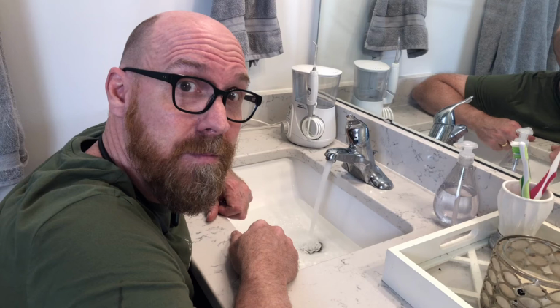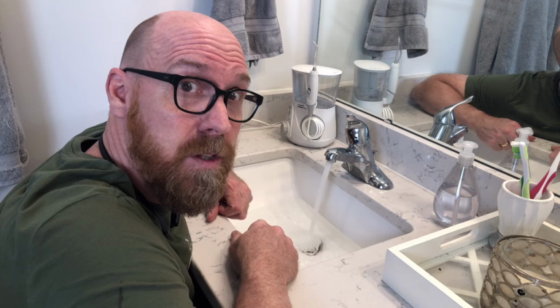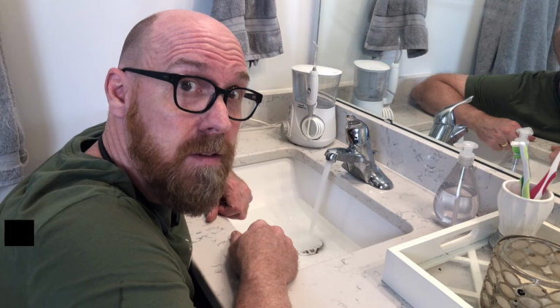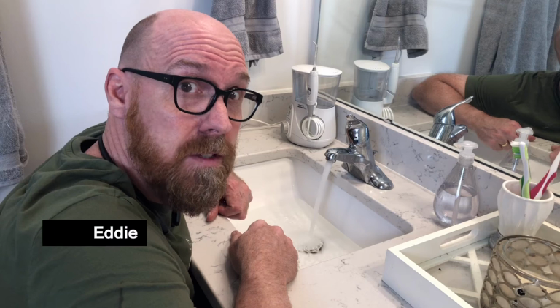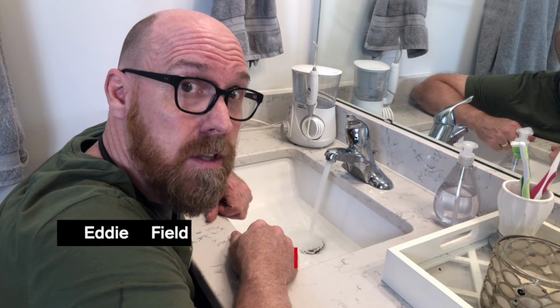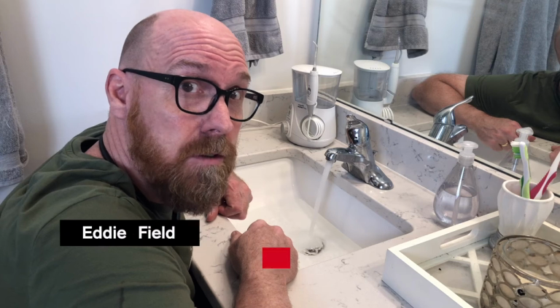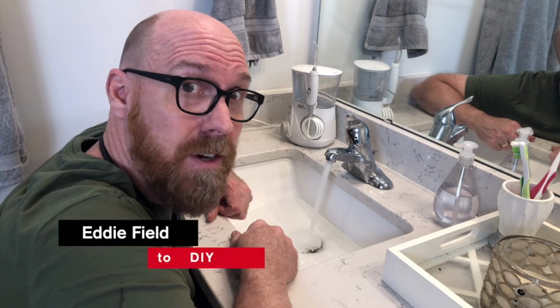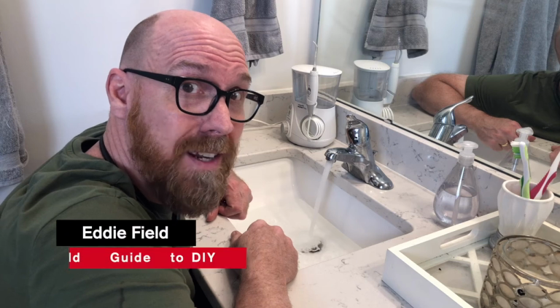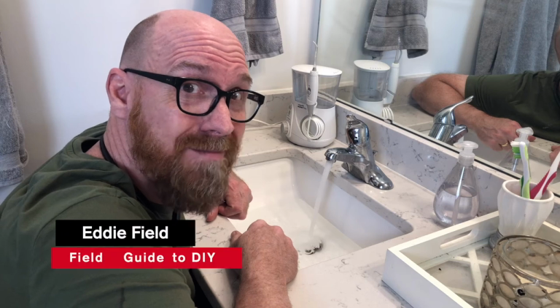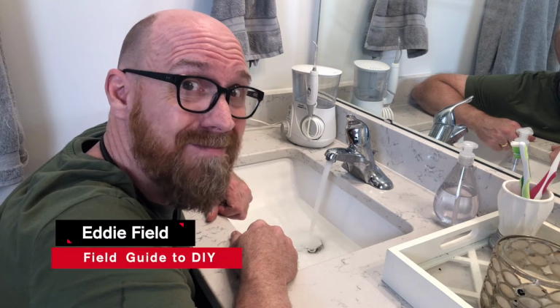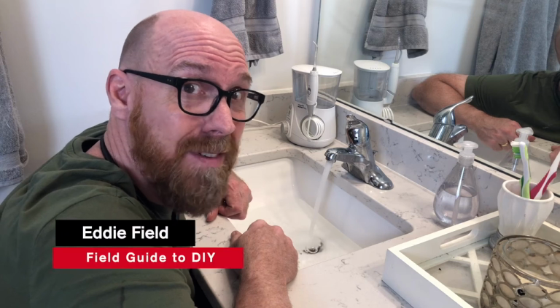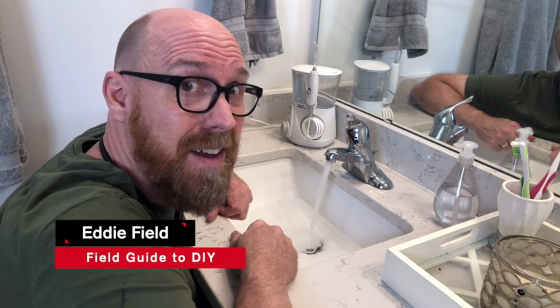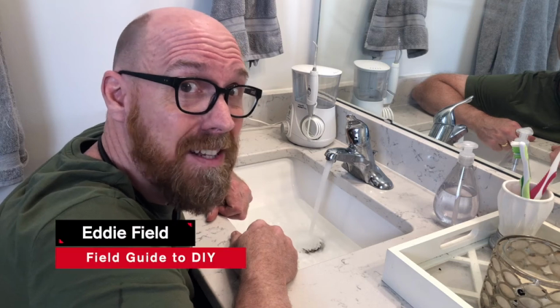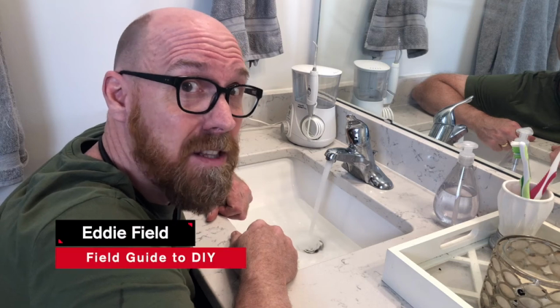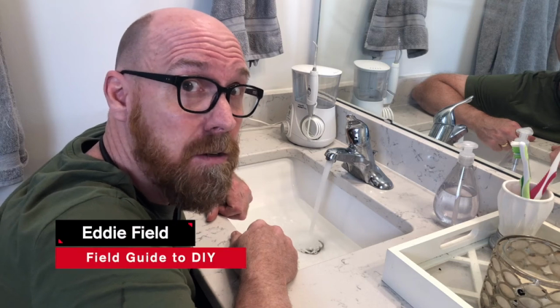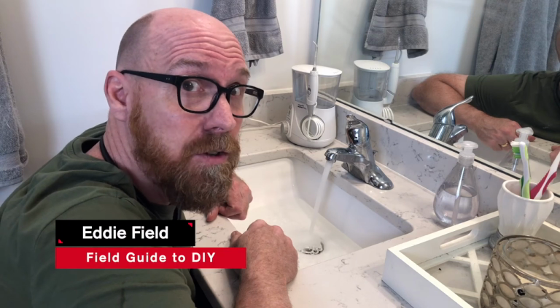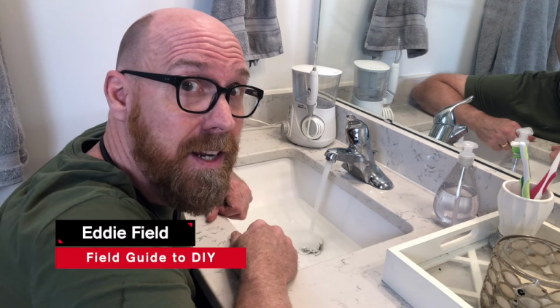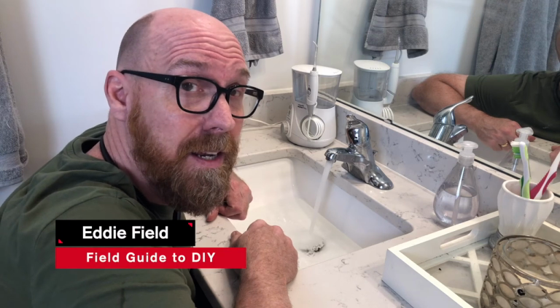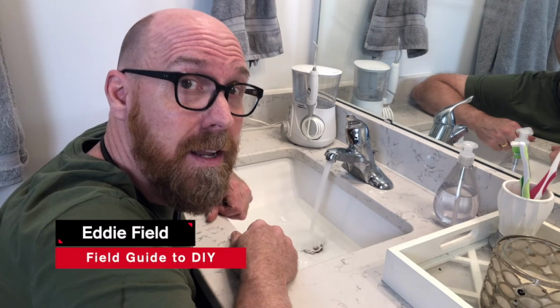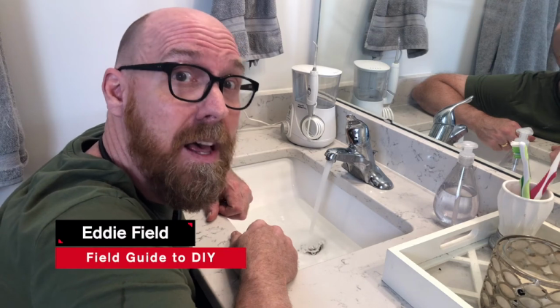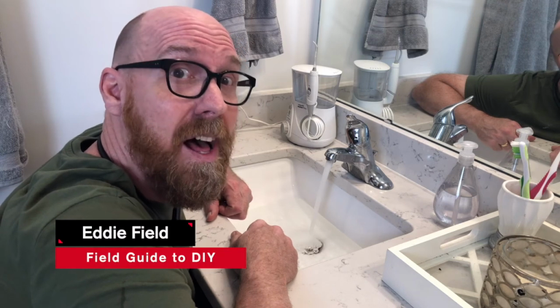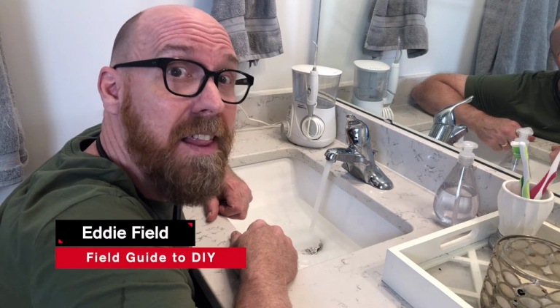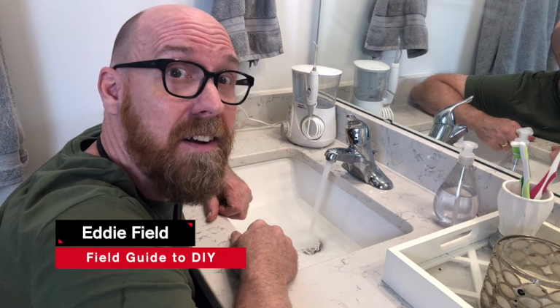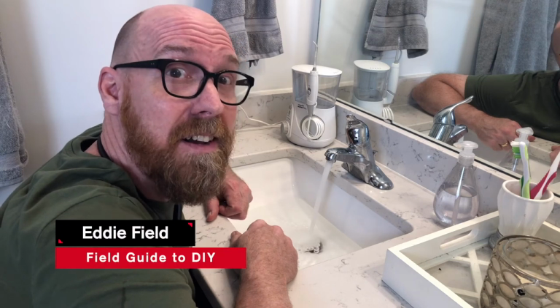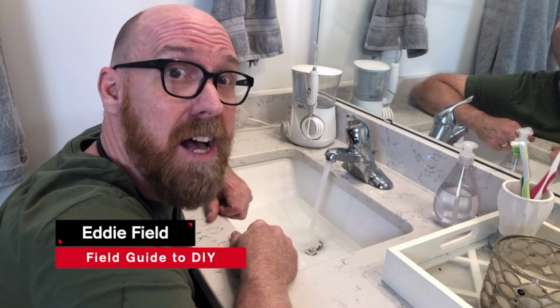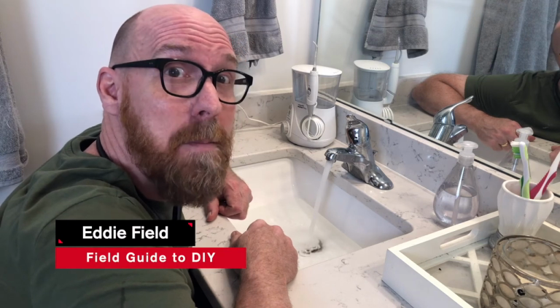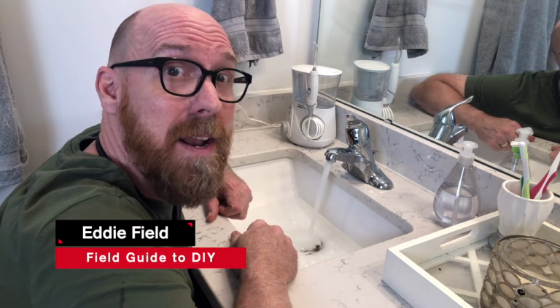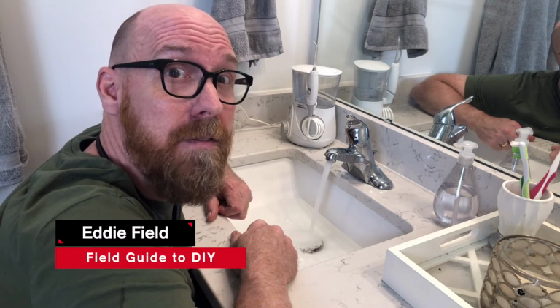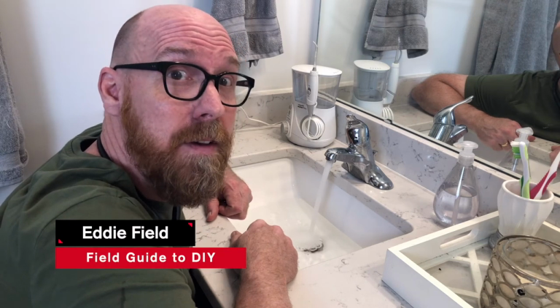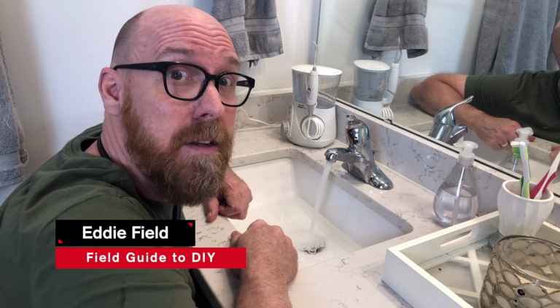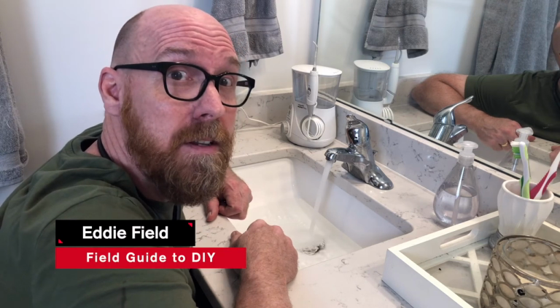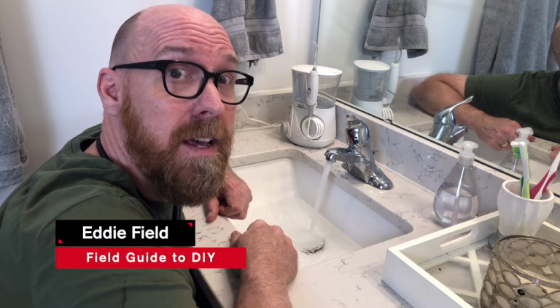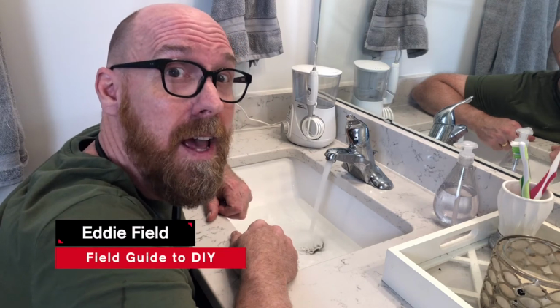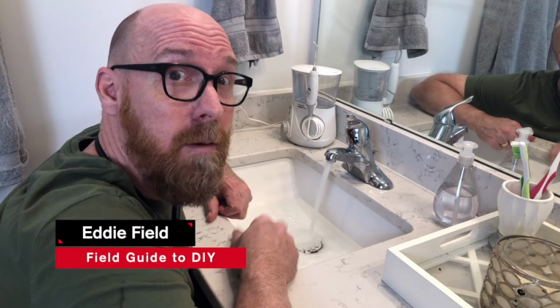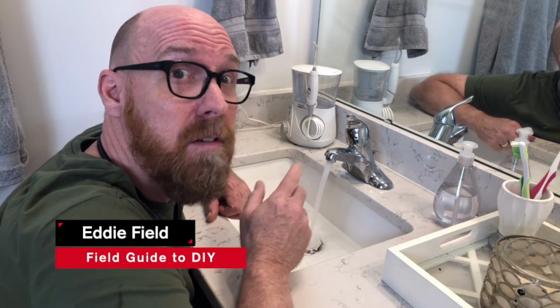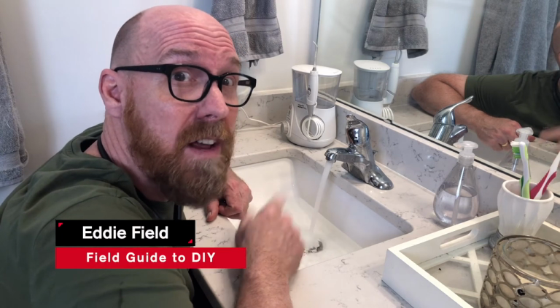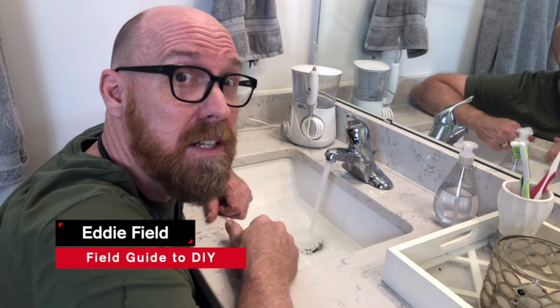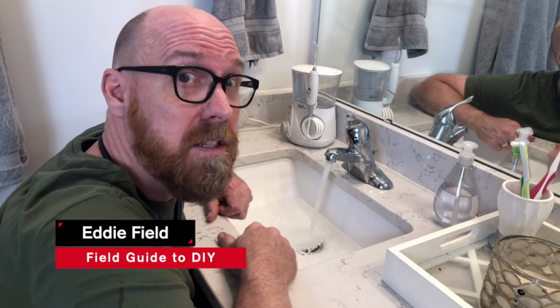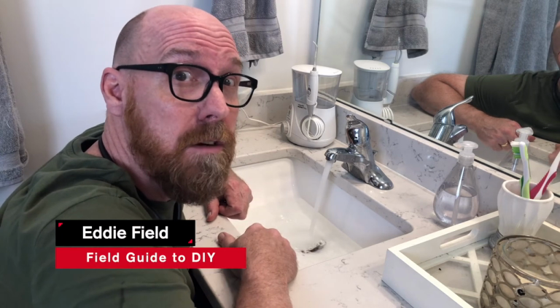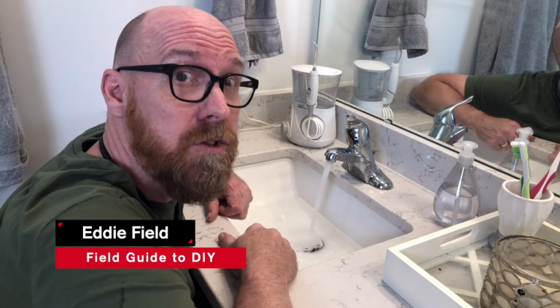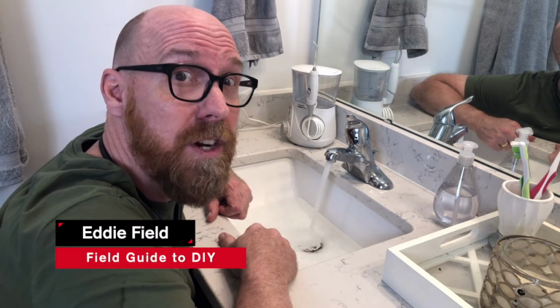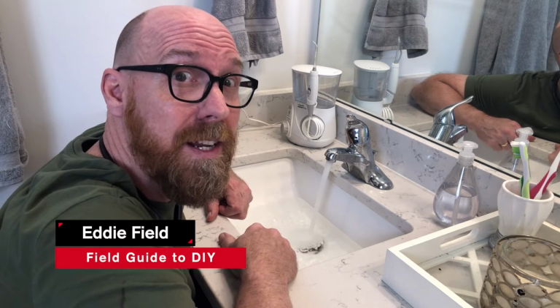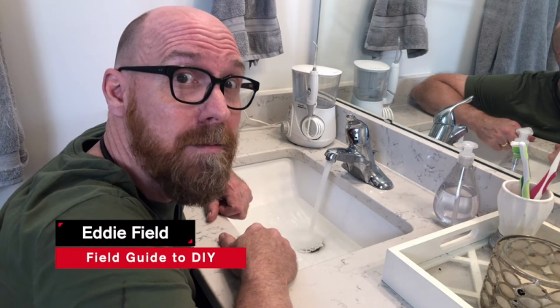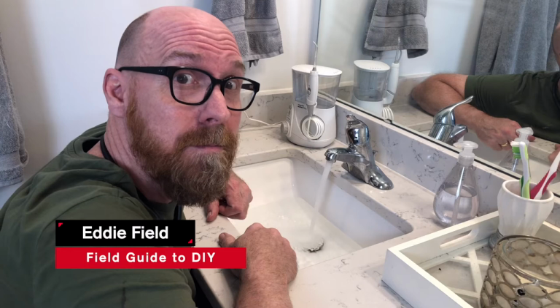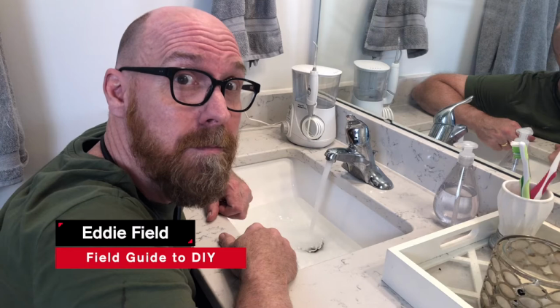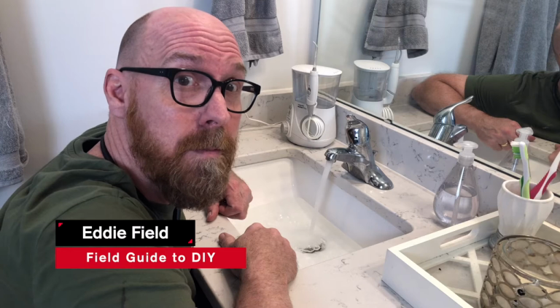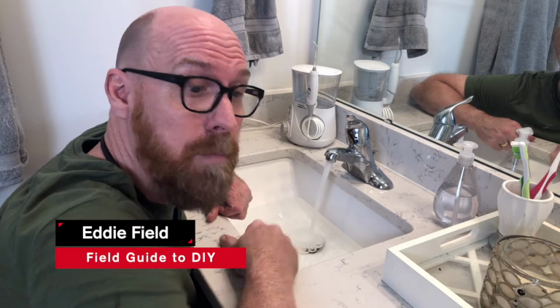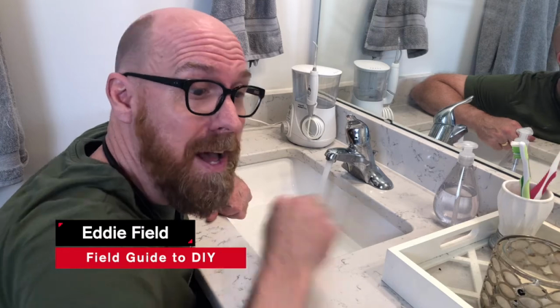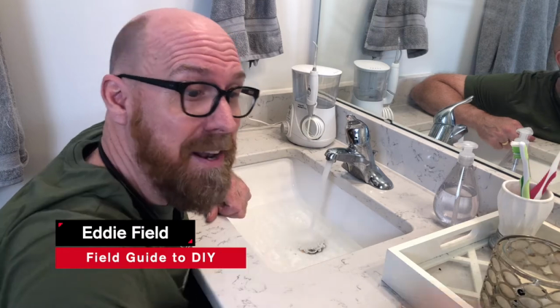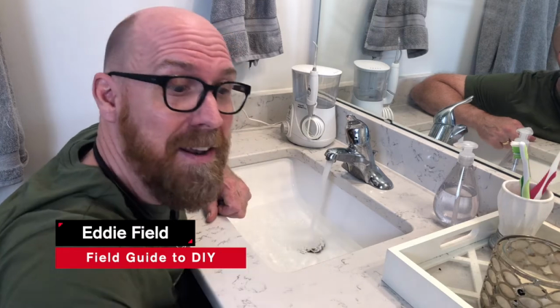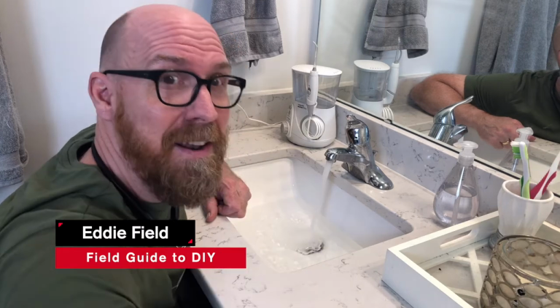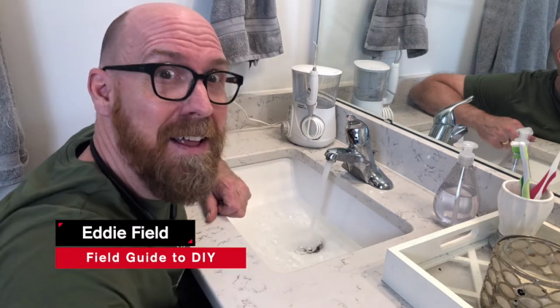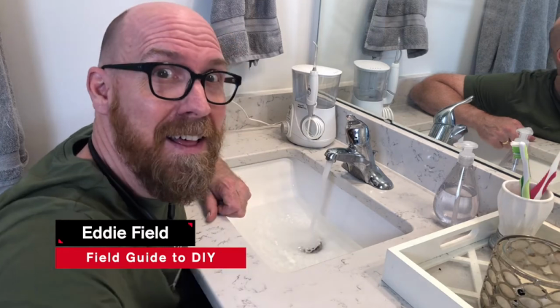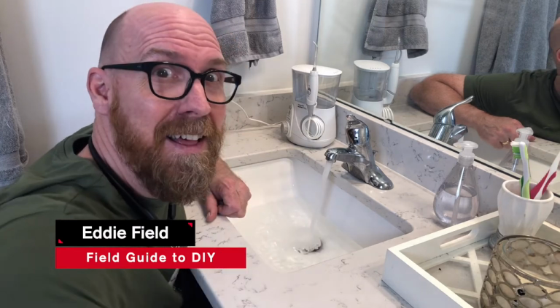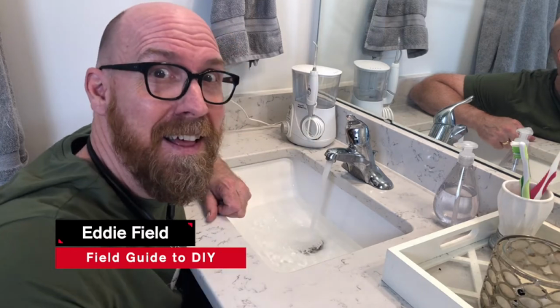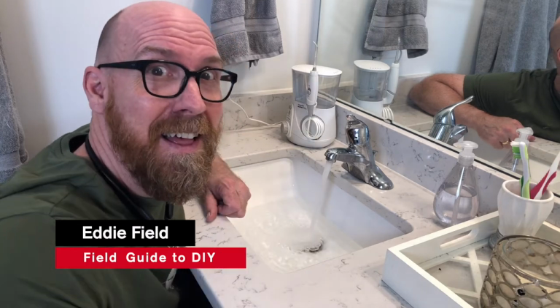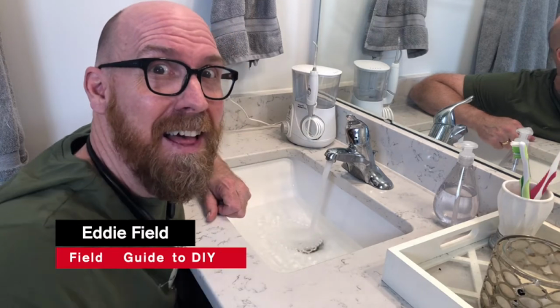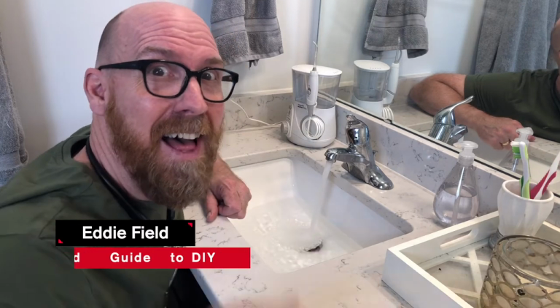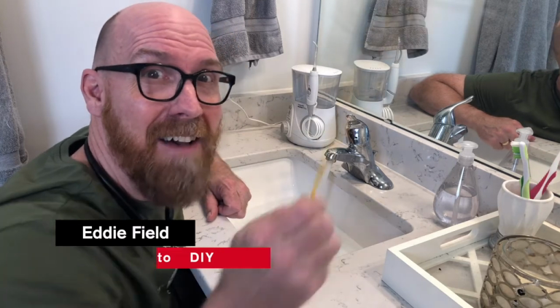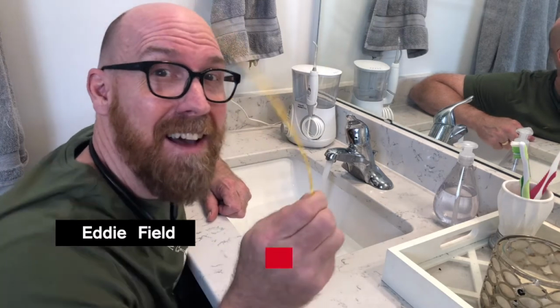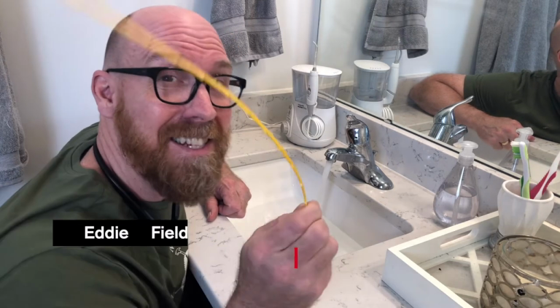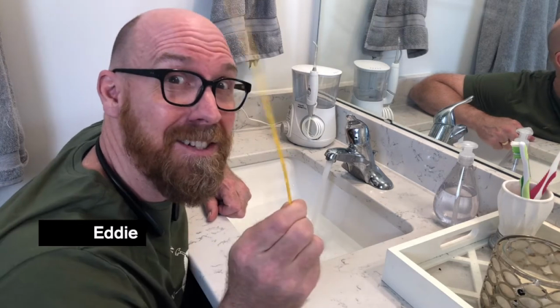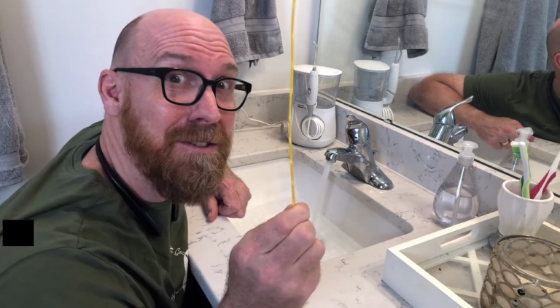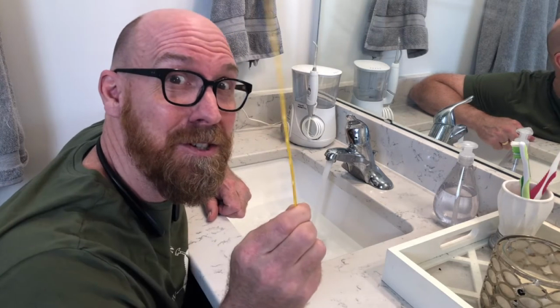You have a slow drain? We've got a slow drain. Hi there, I'm Eddie Field and we've got a slow drain. But I've got a solution.